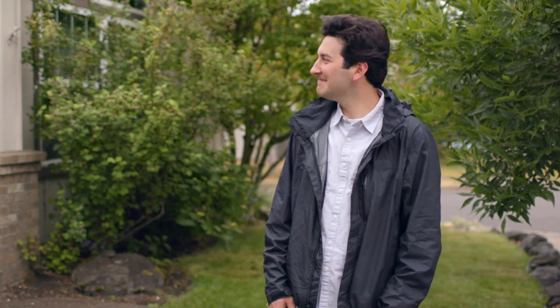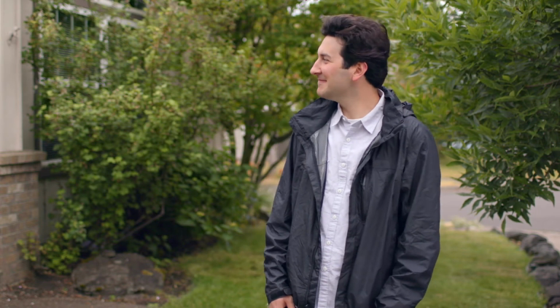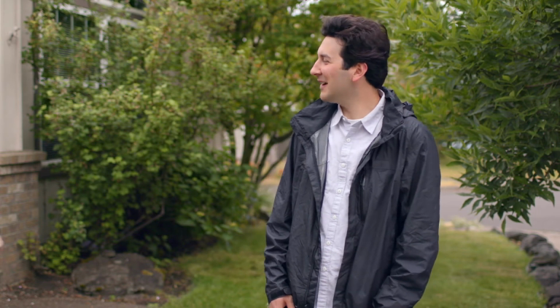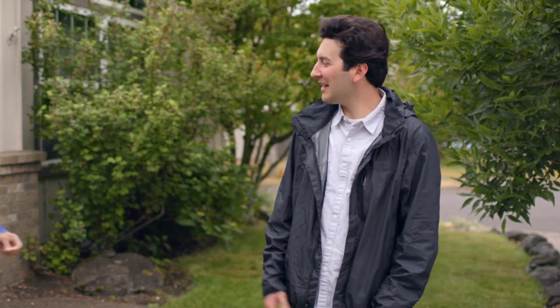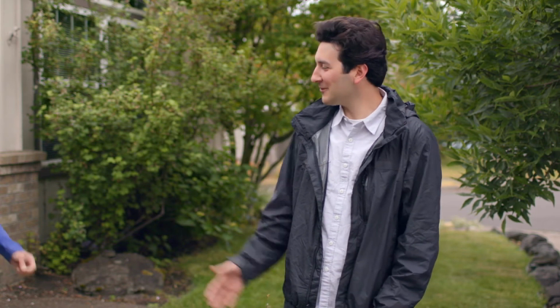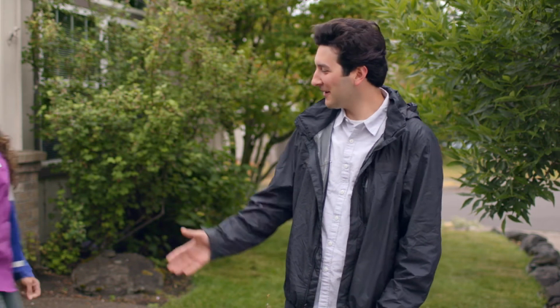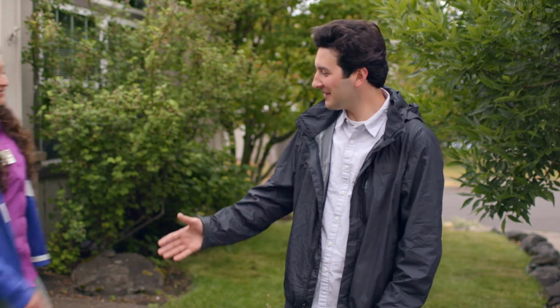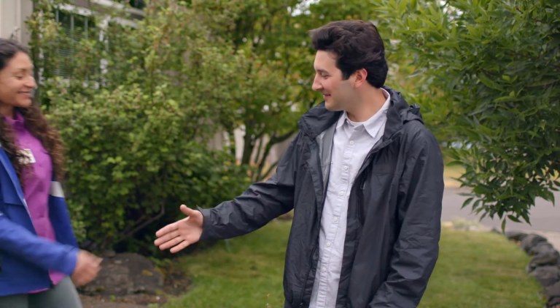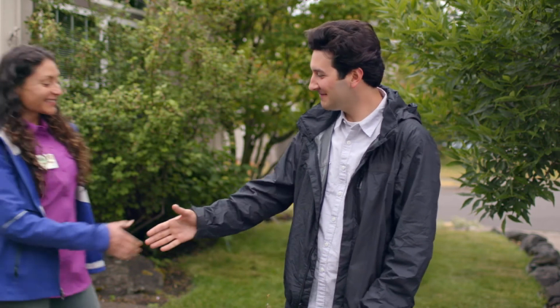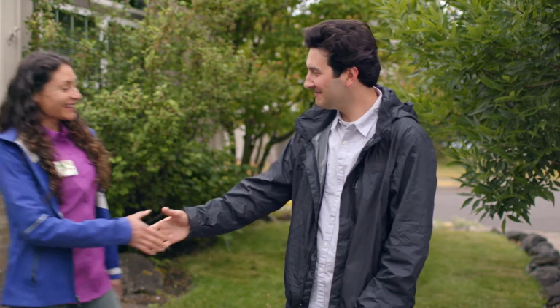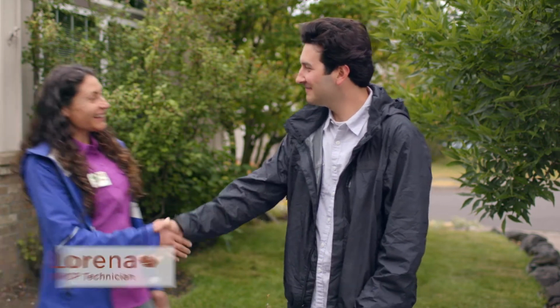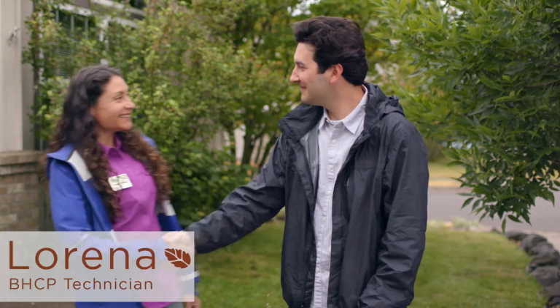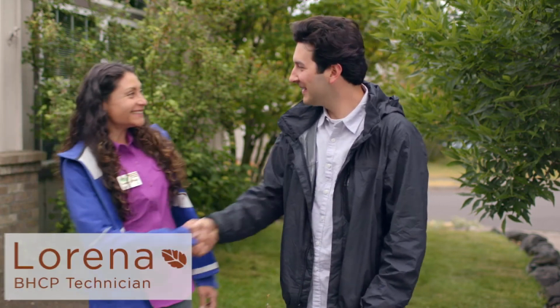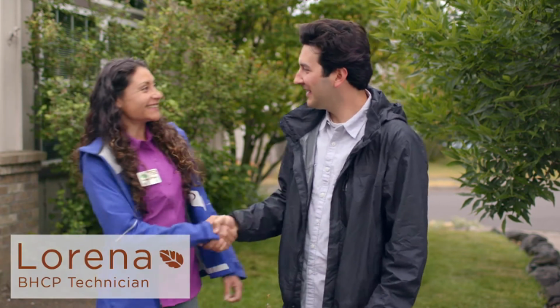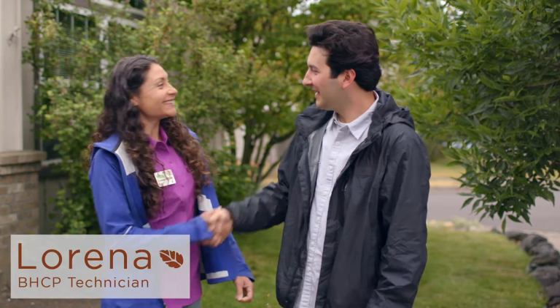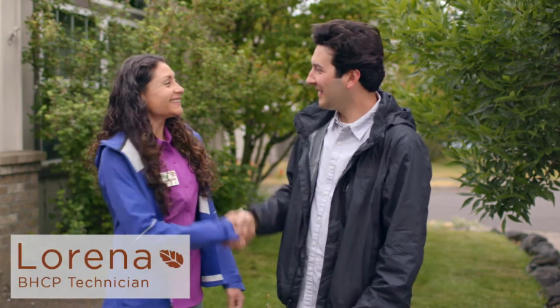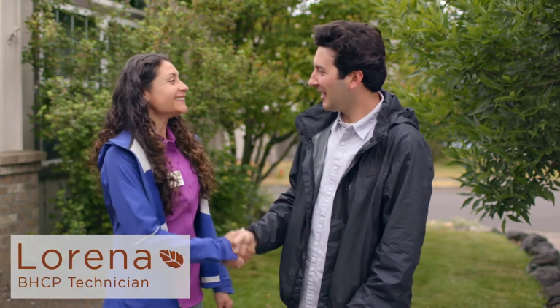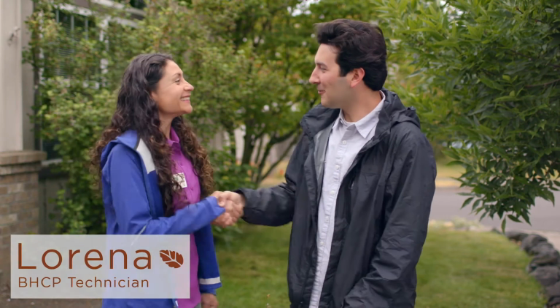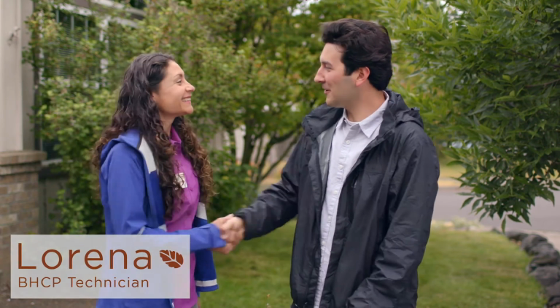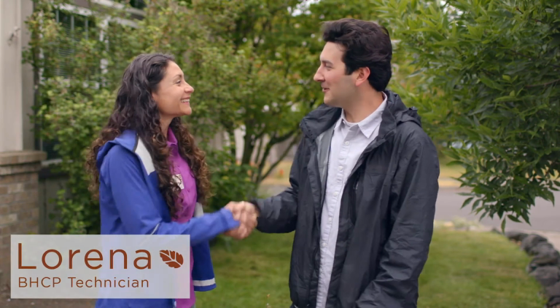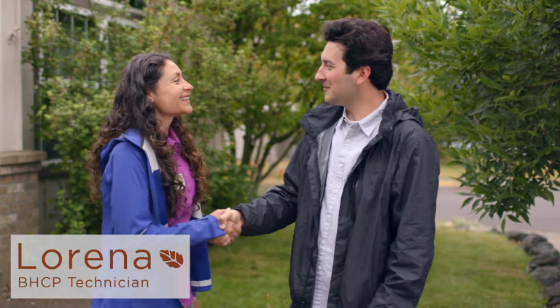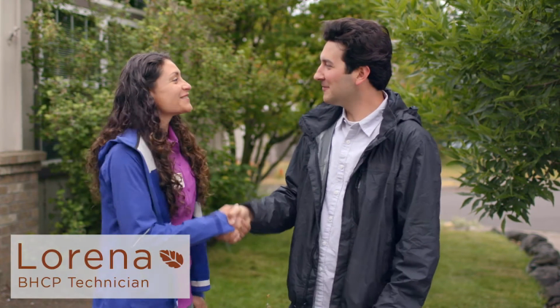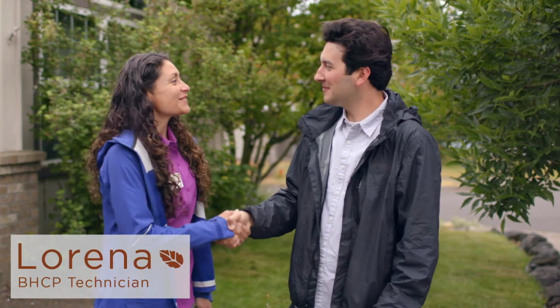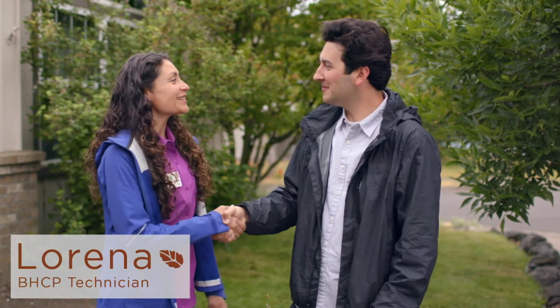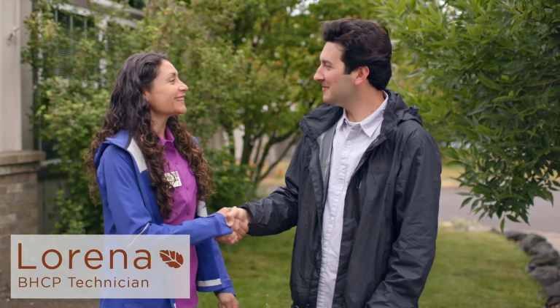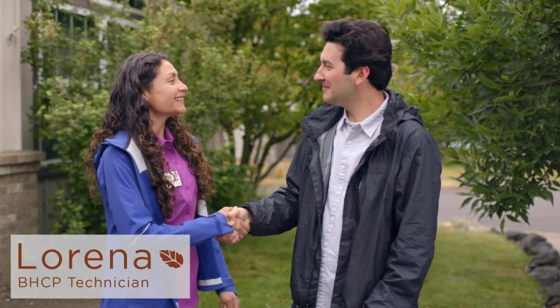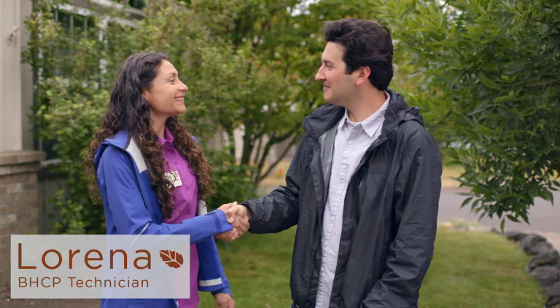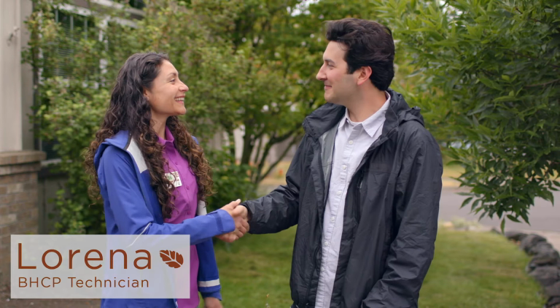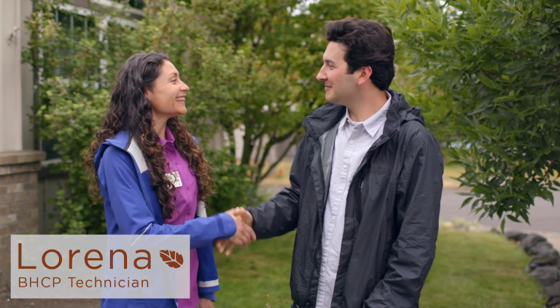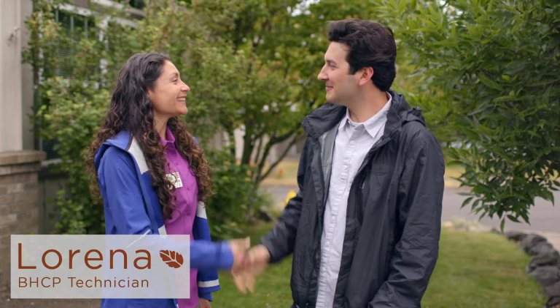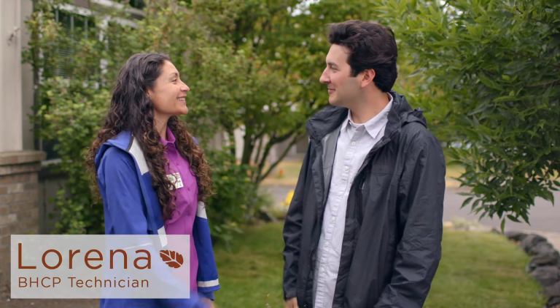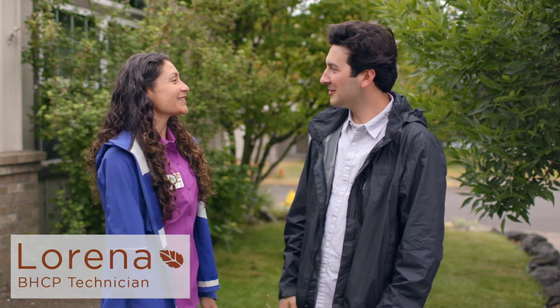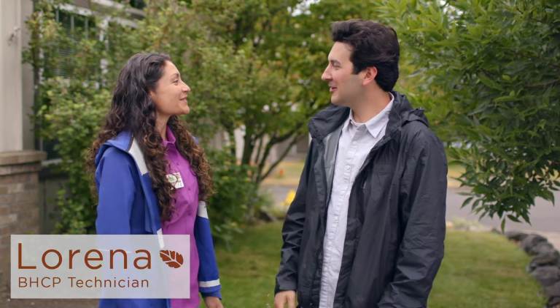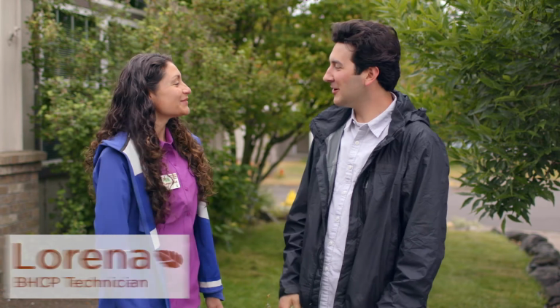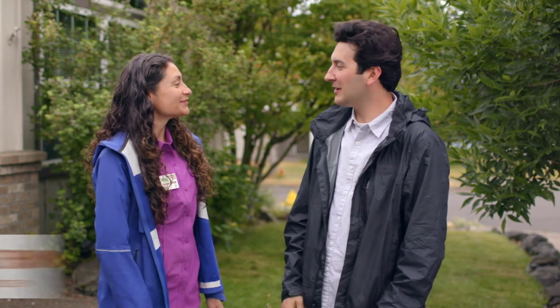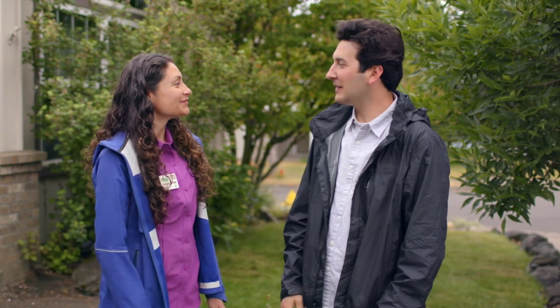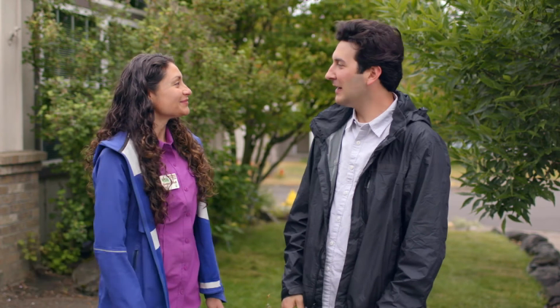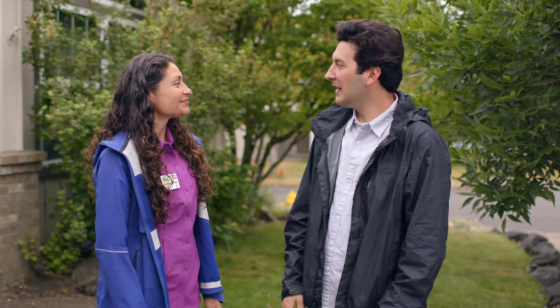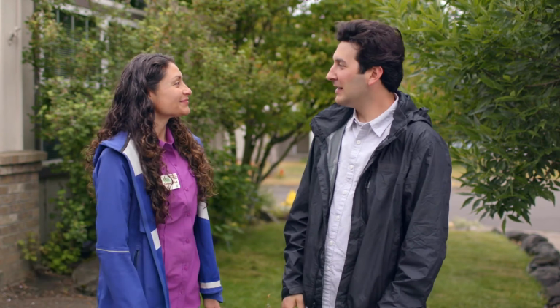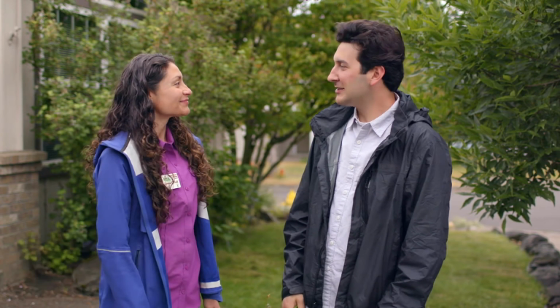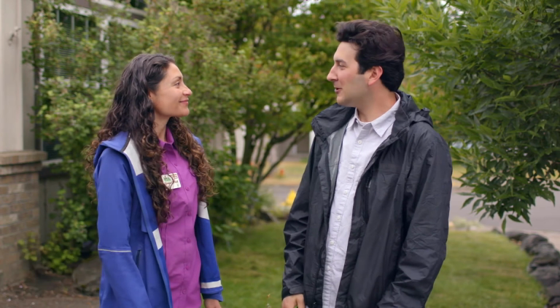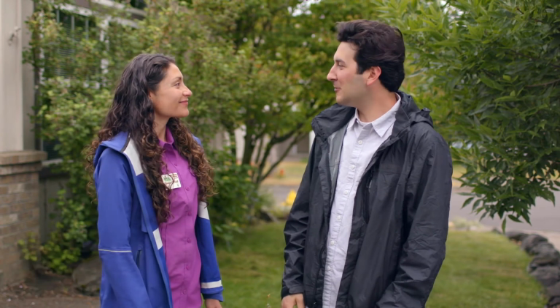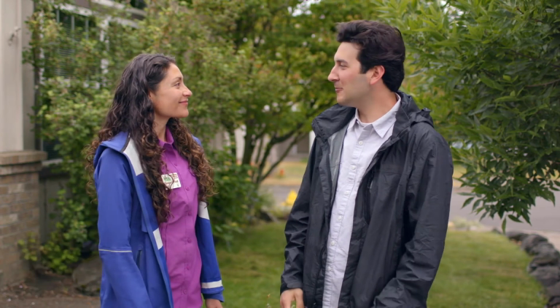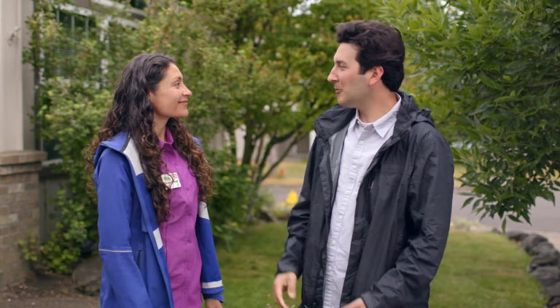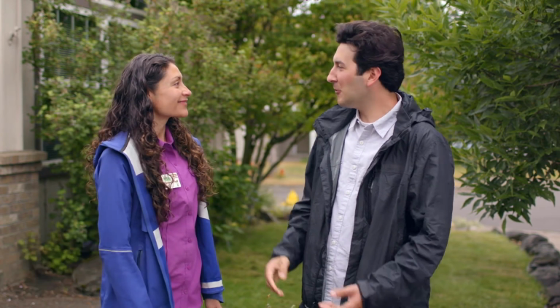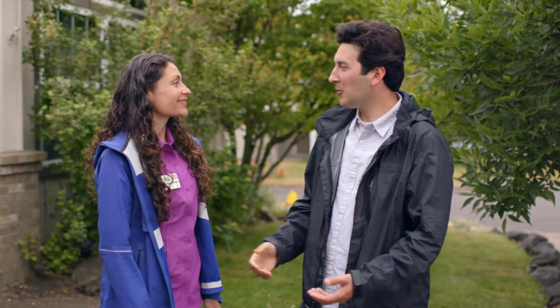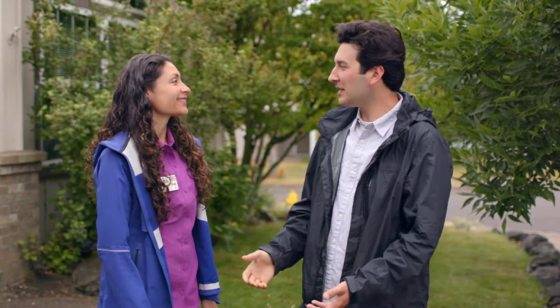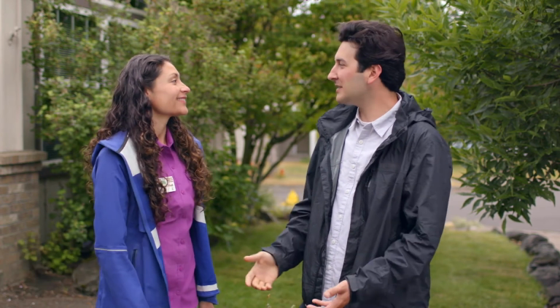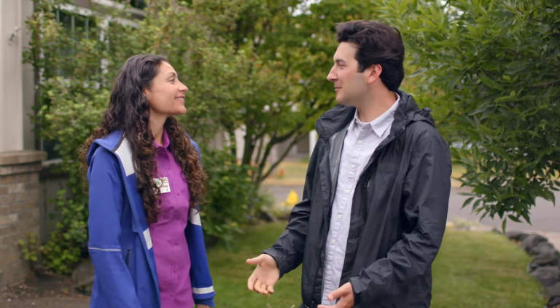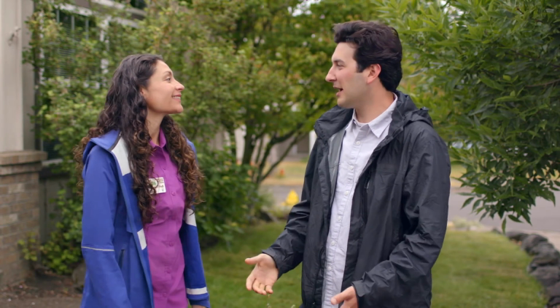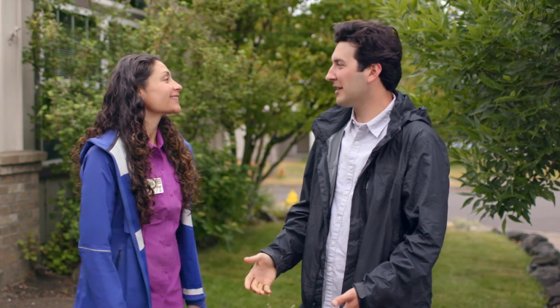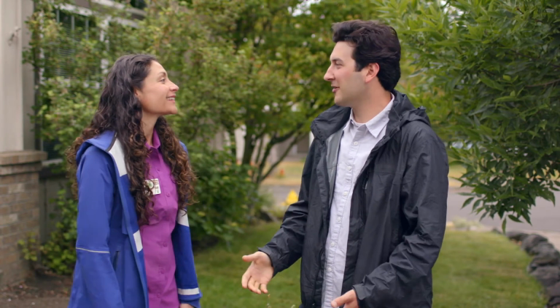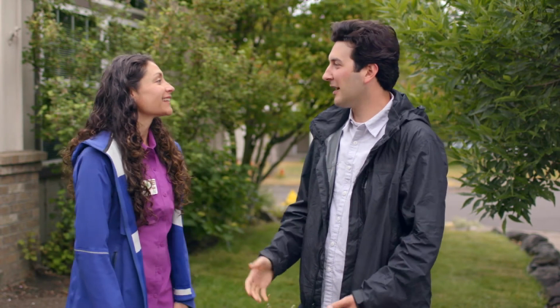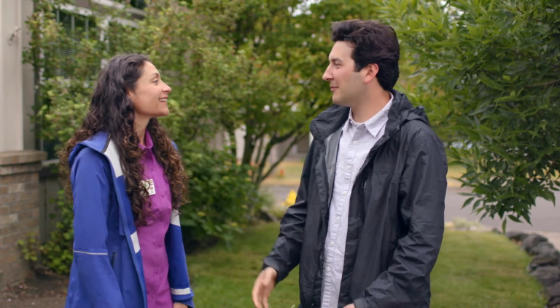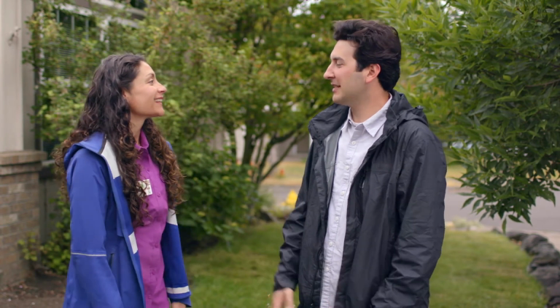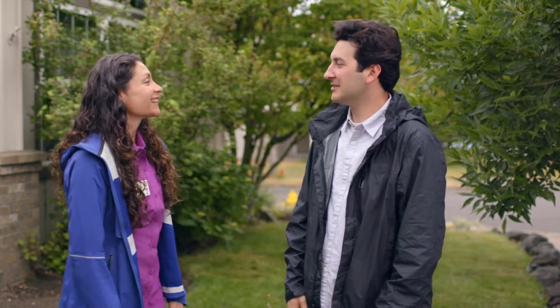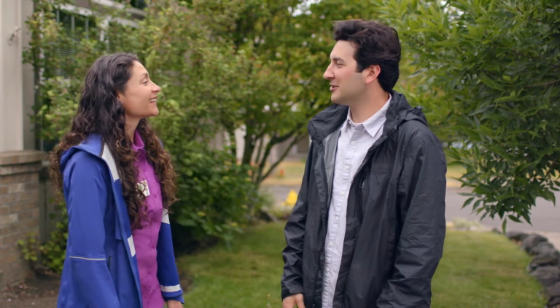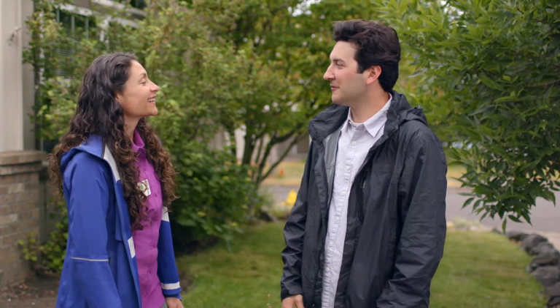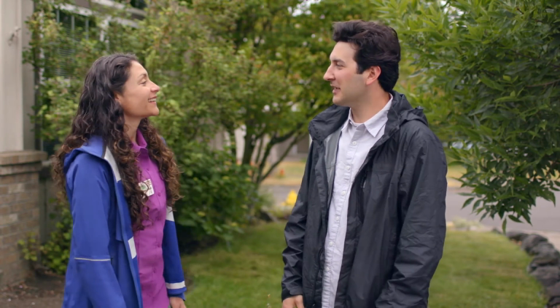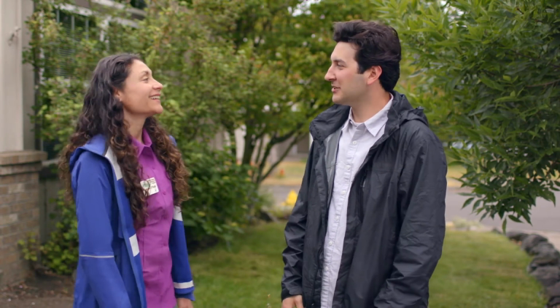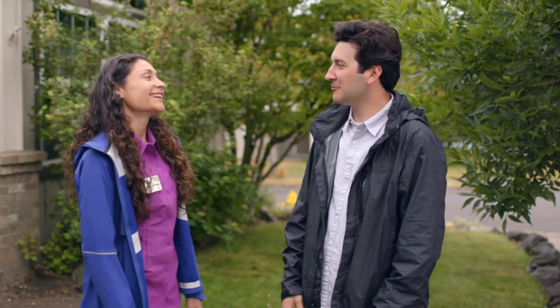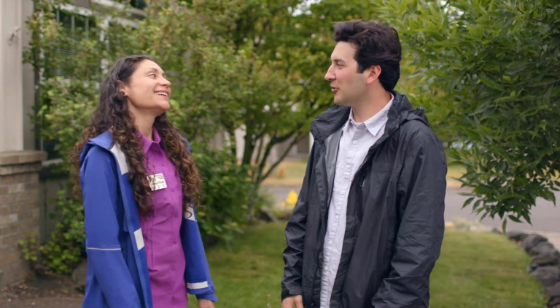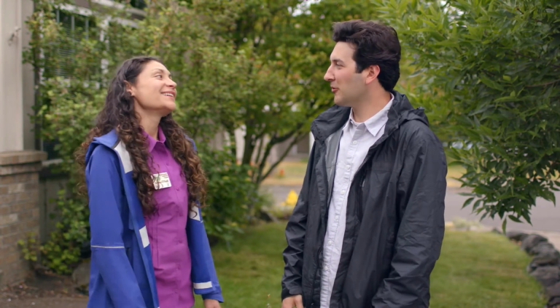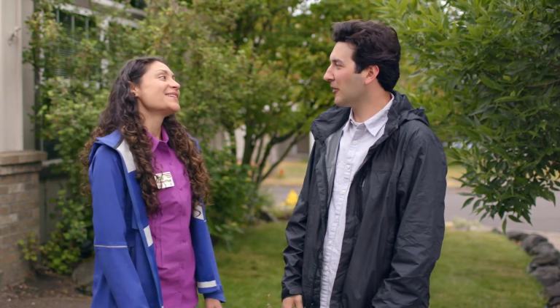Hi Lorena. Hi Dylan. How are you? Very good, thank you. So, what is the Backyard Habitat Certification Program?